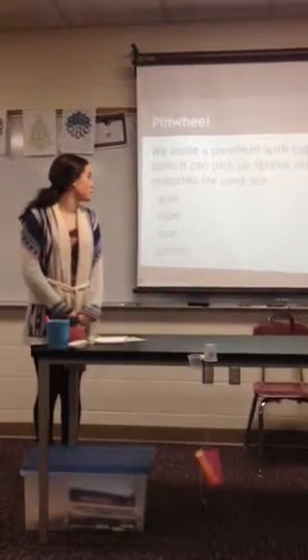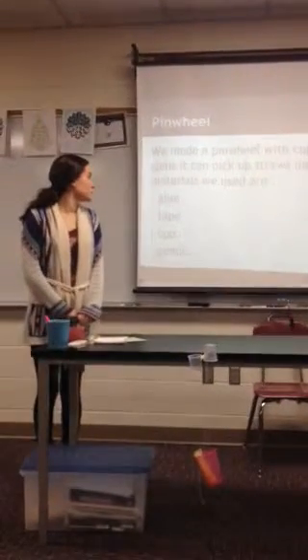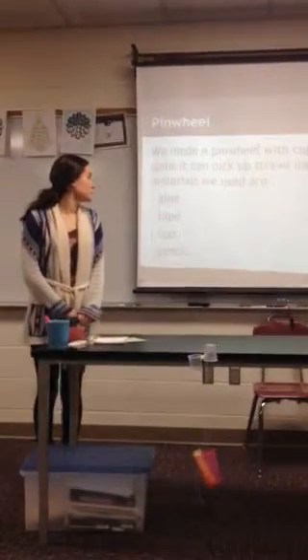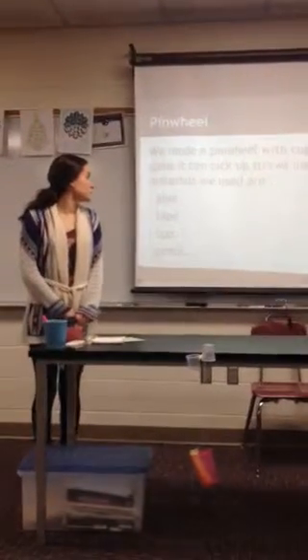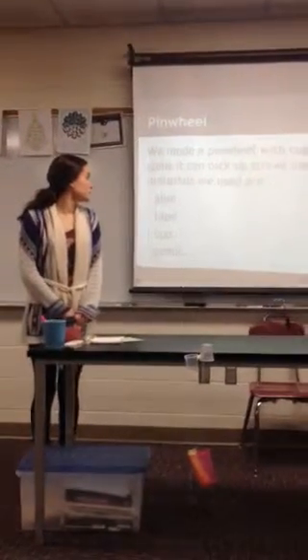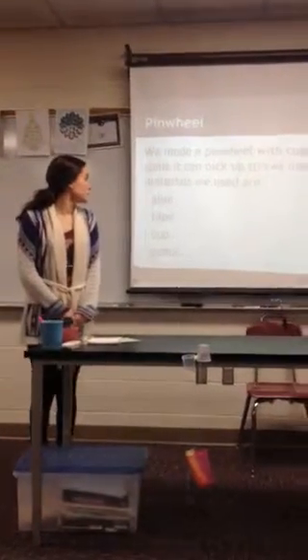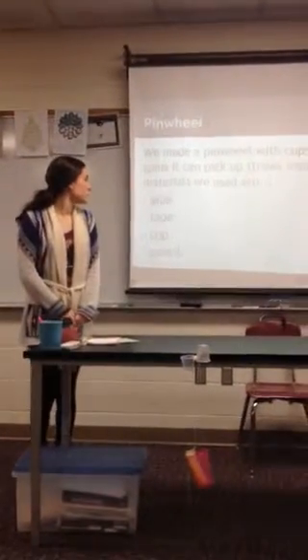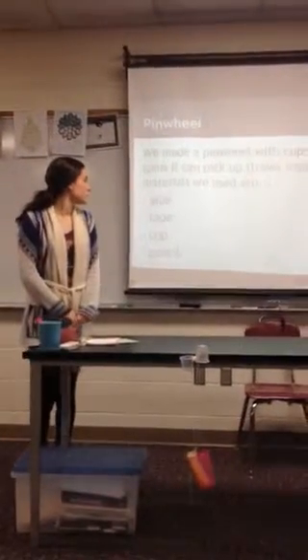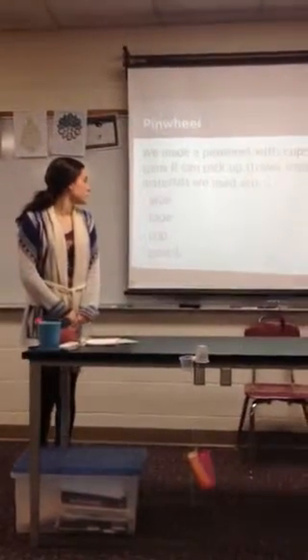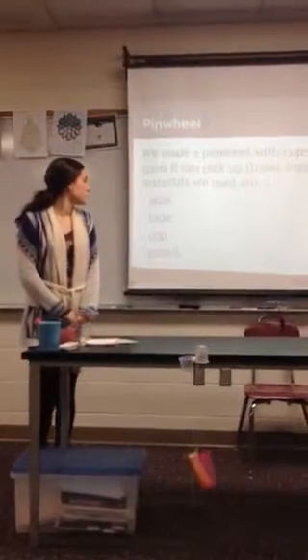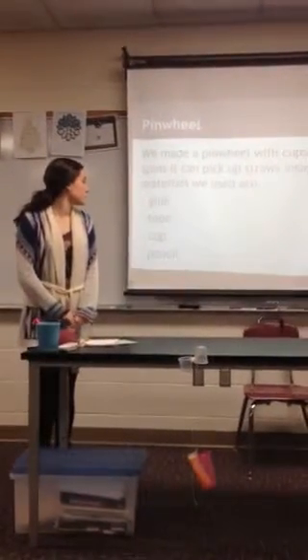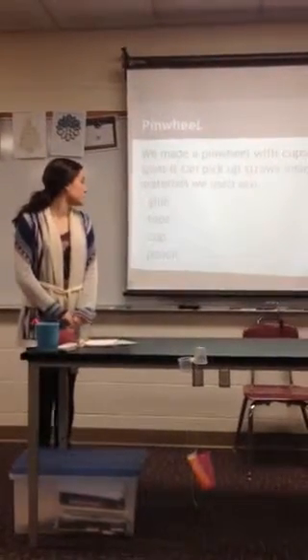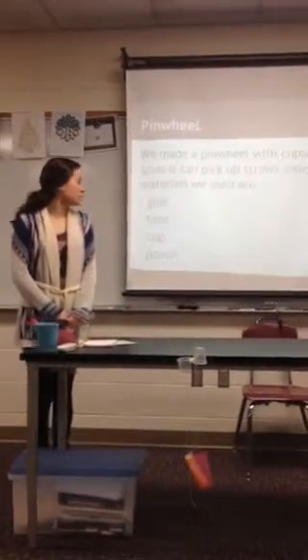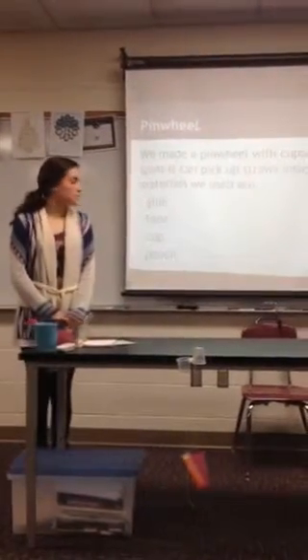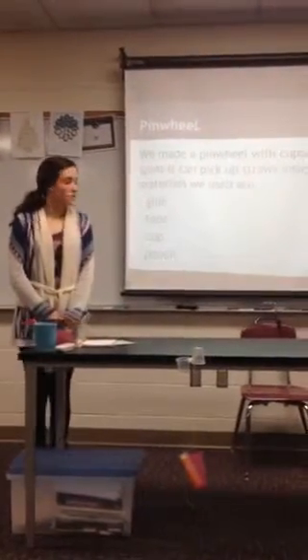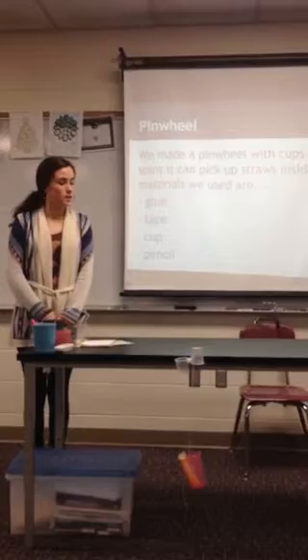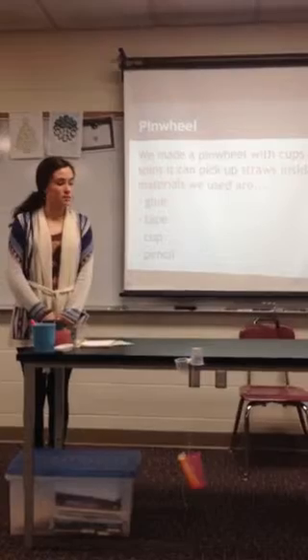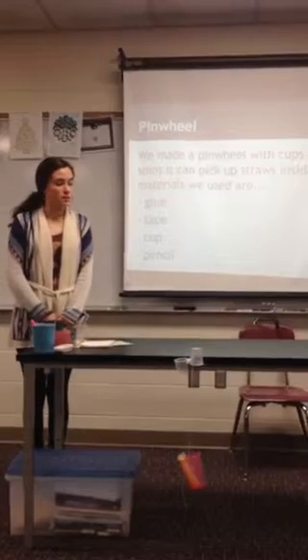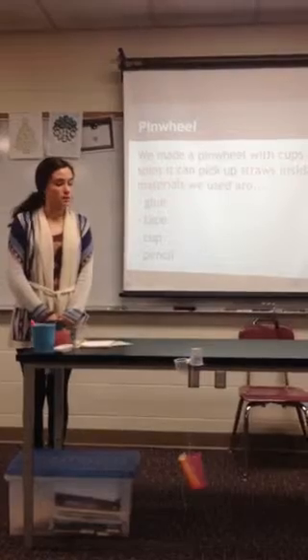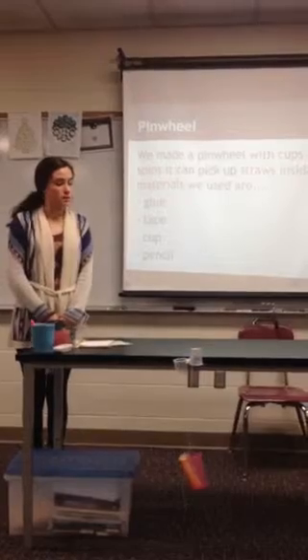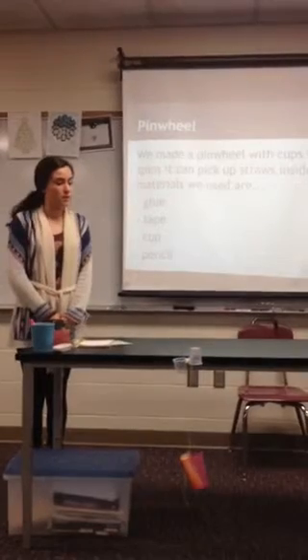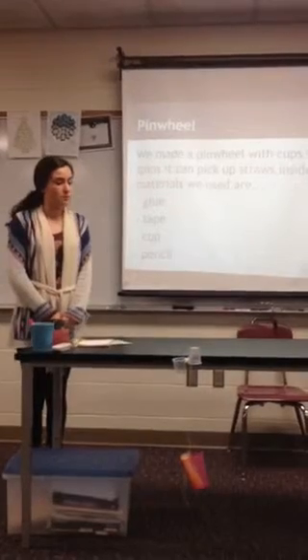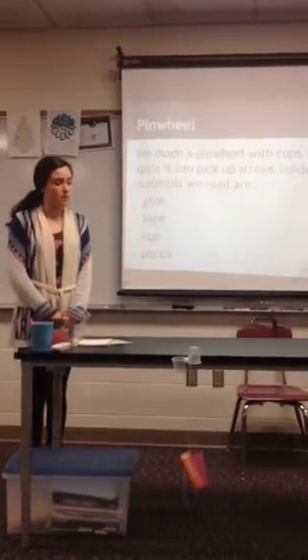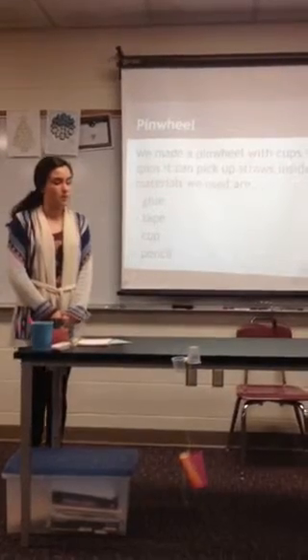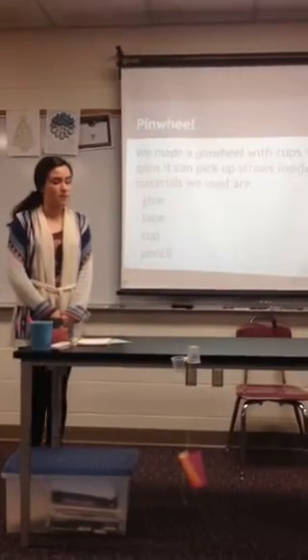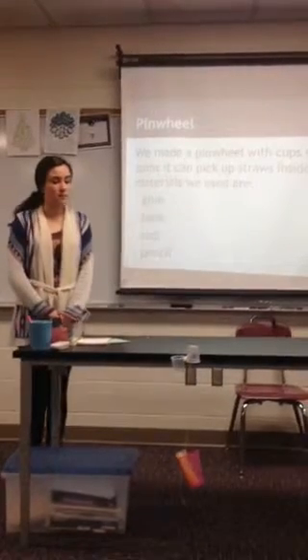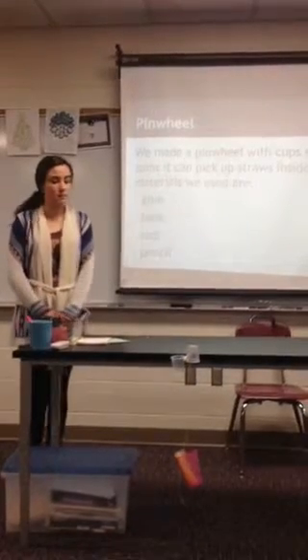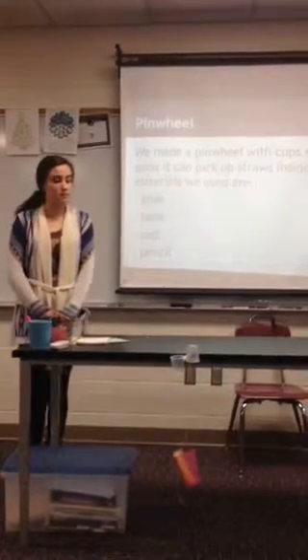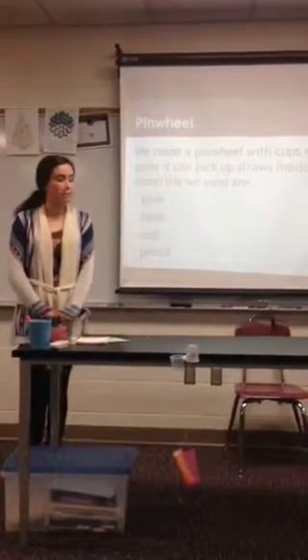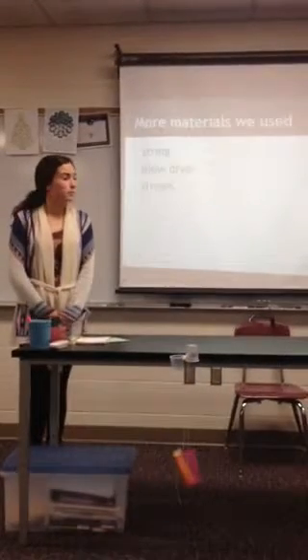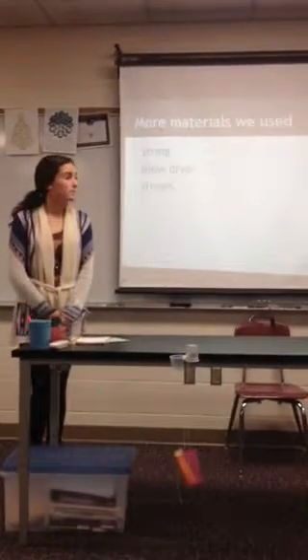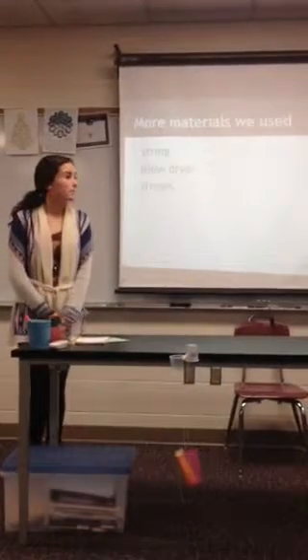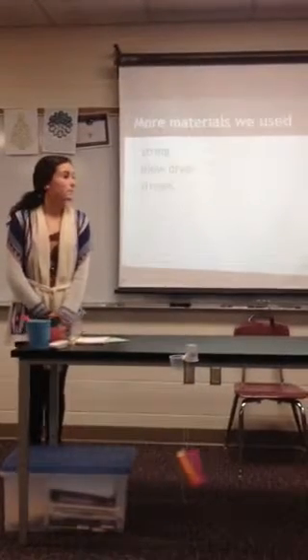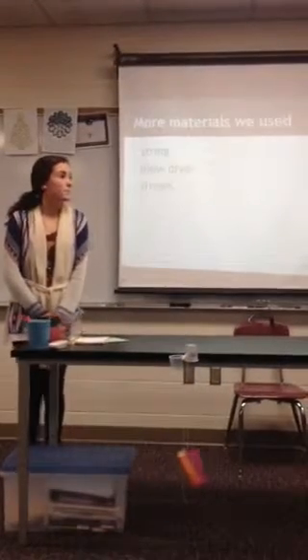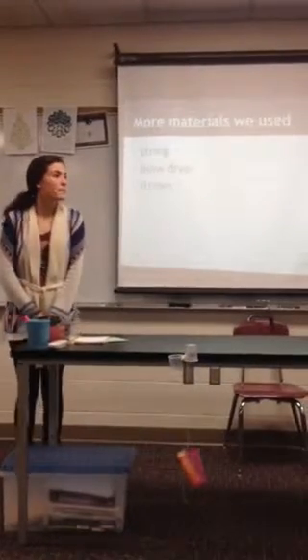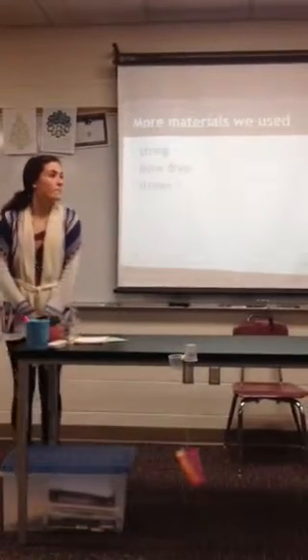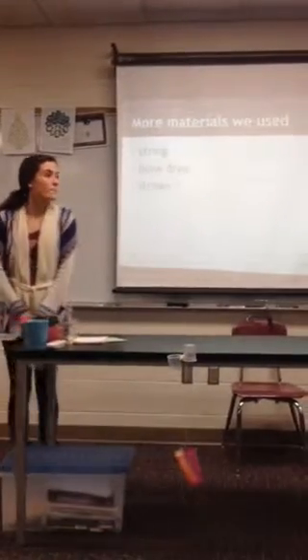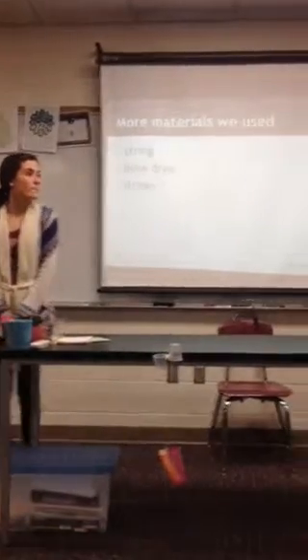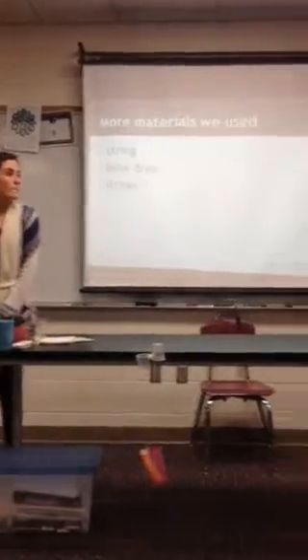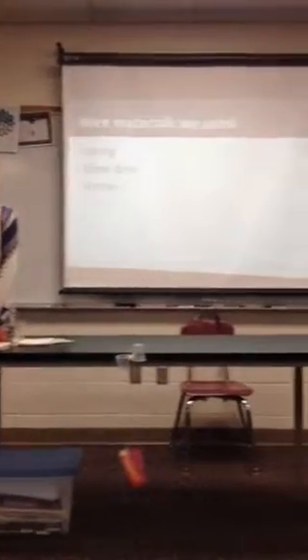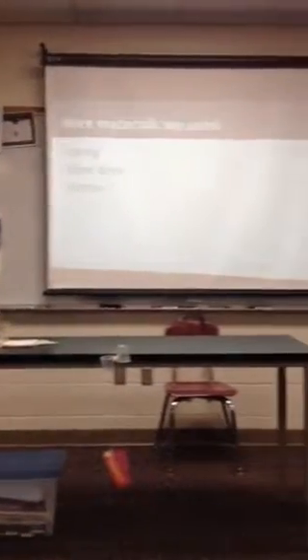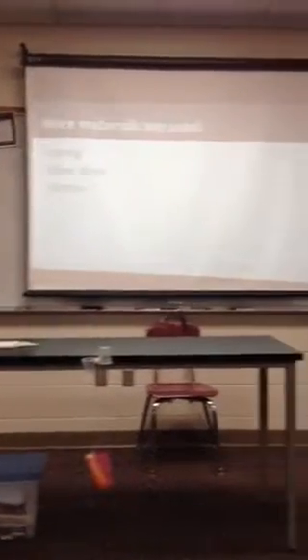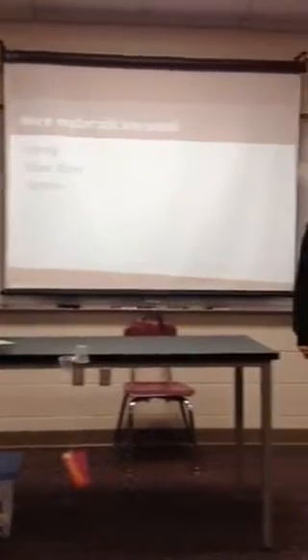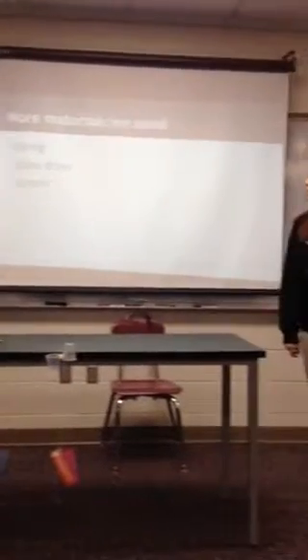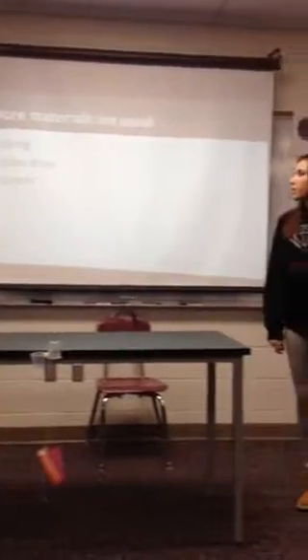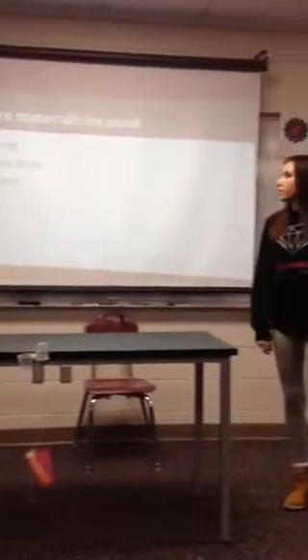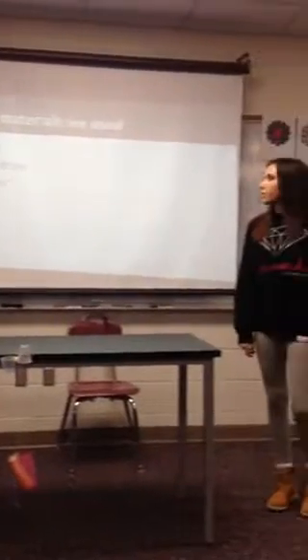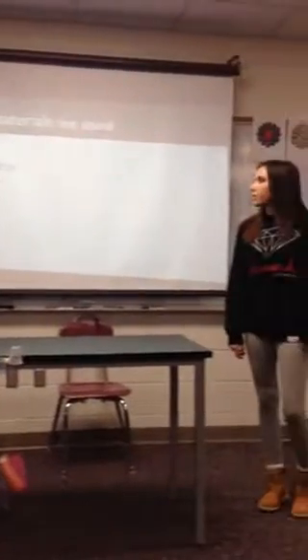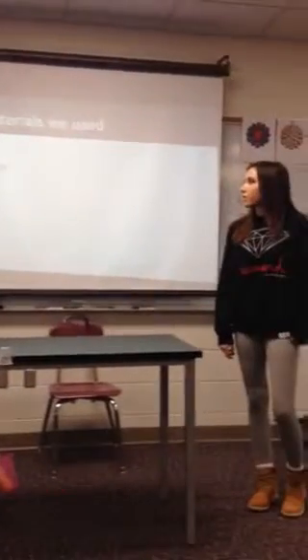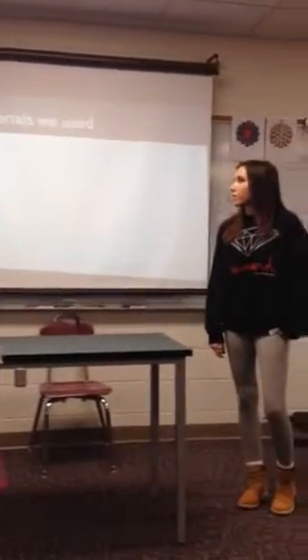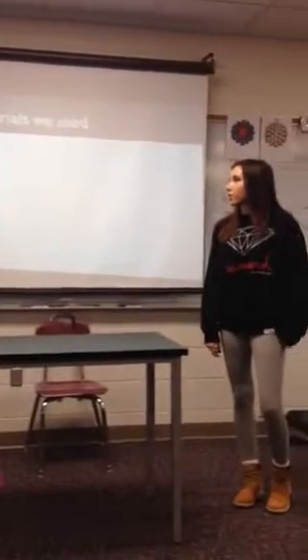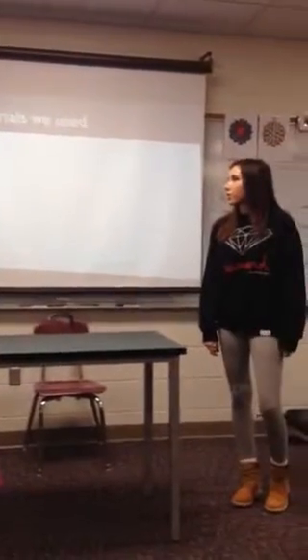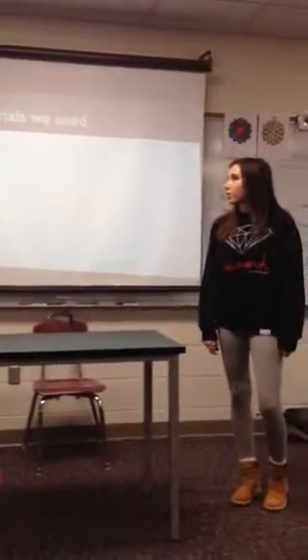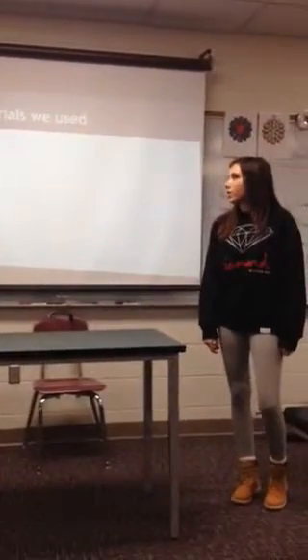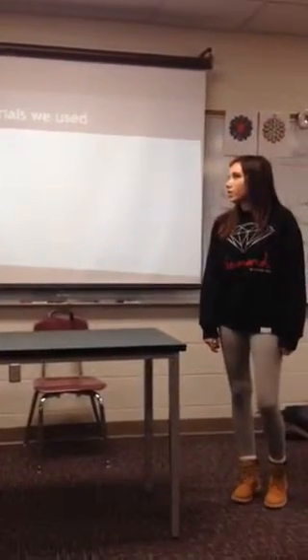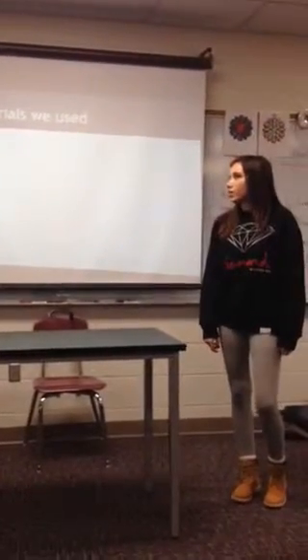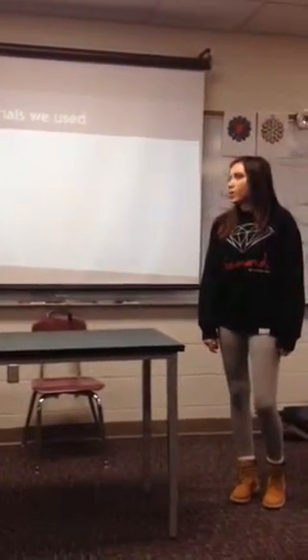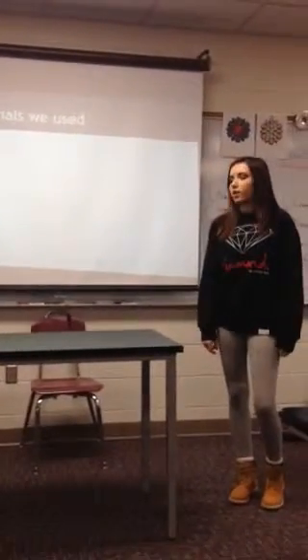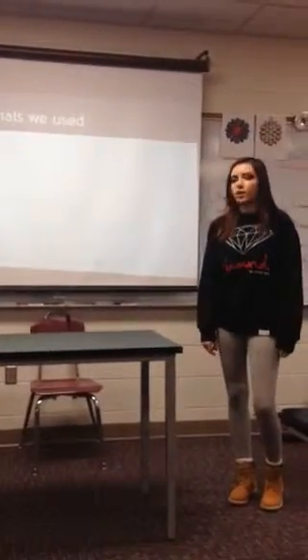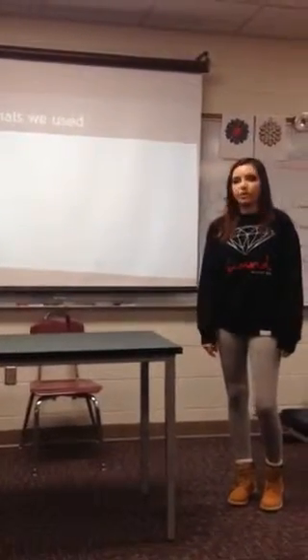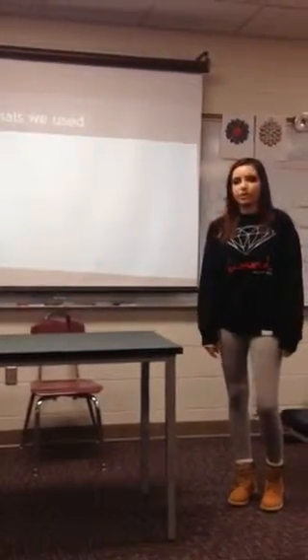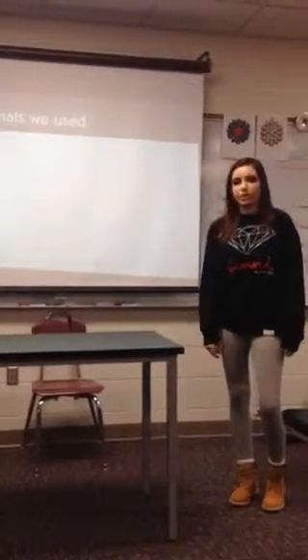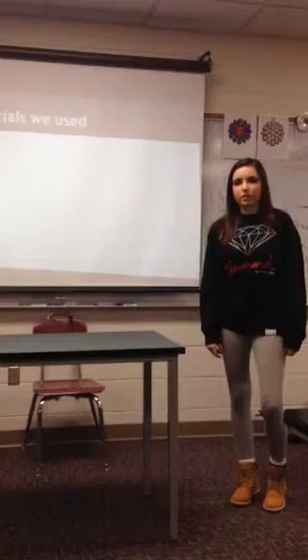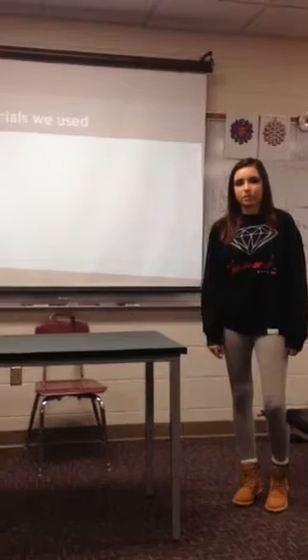For materials, we use the glue, tape, cups, and a pencil. We also use our string, a blow dryer, and straws.